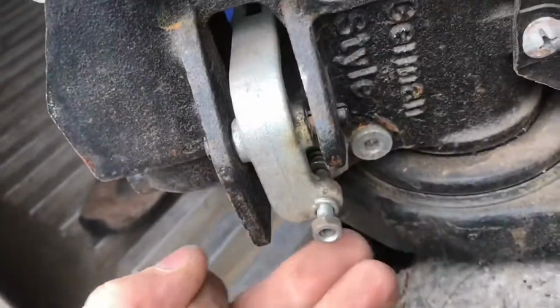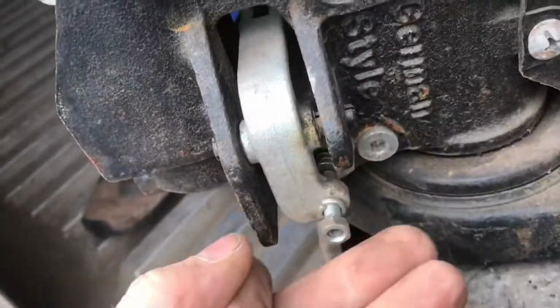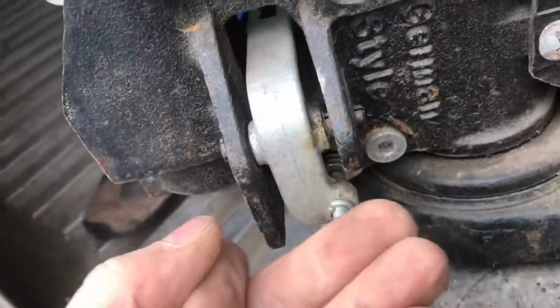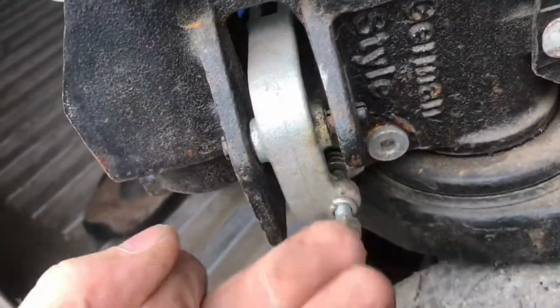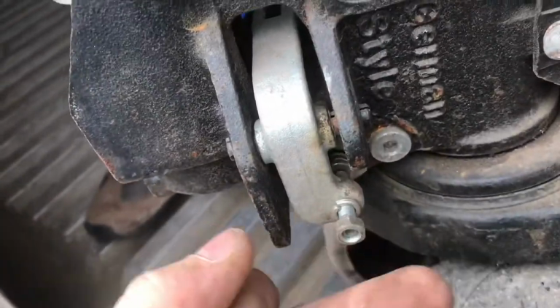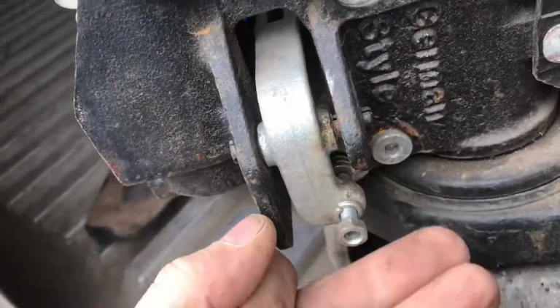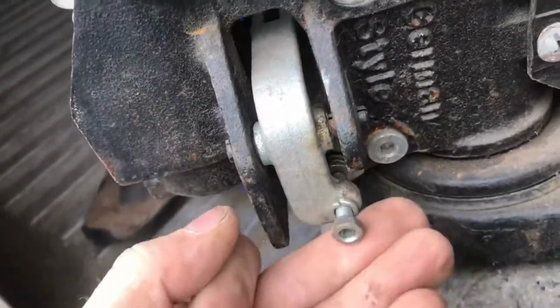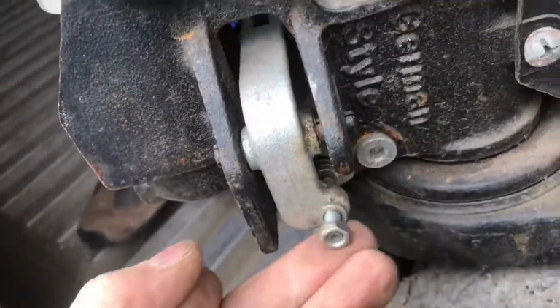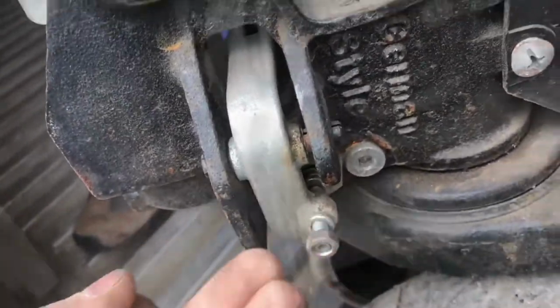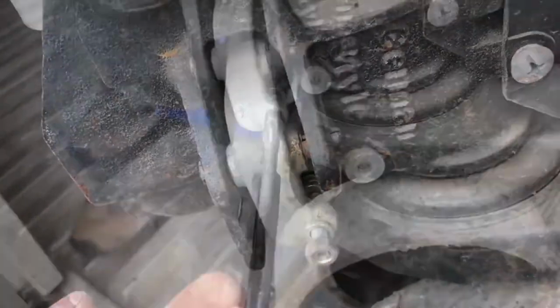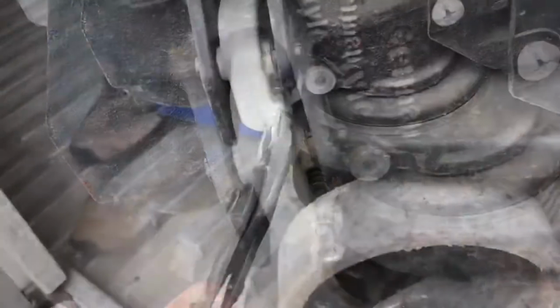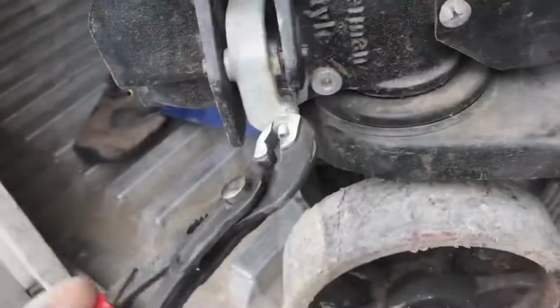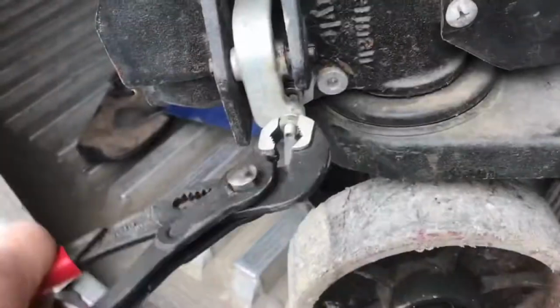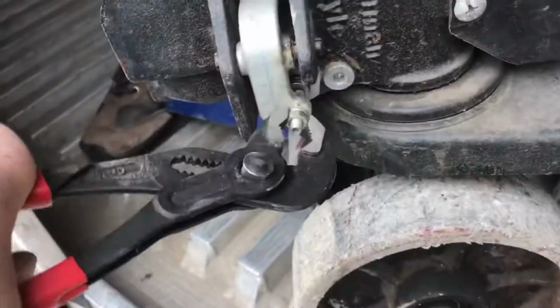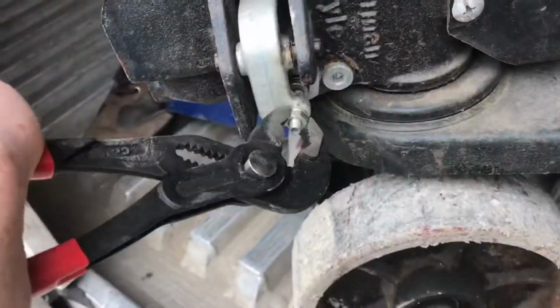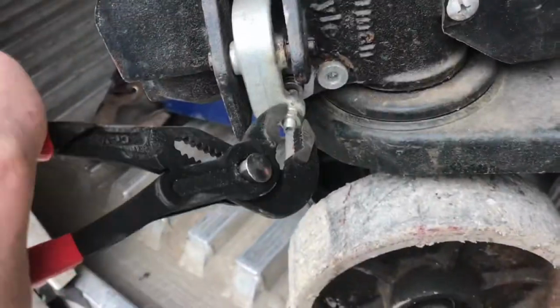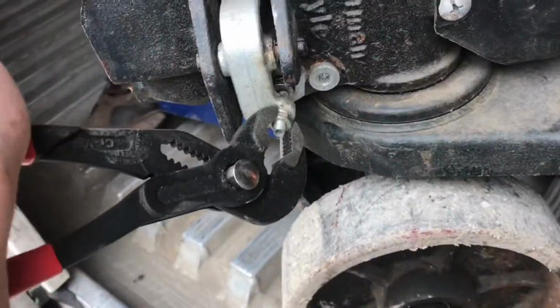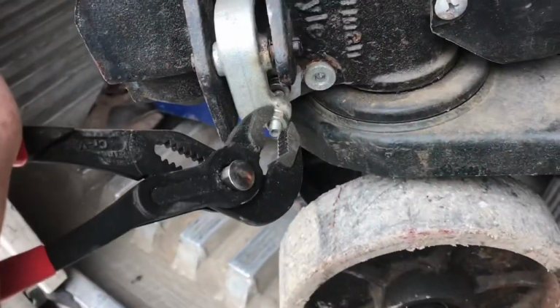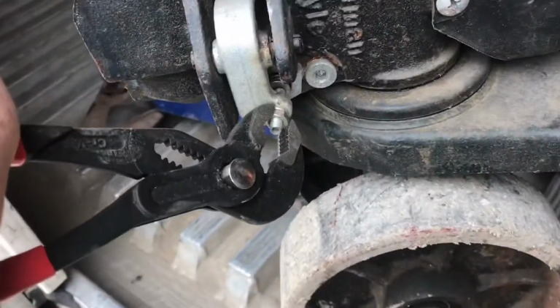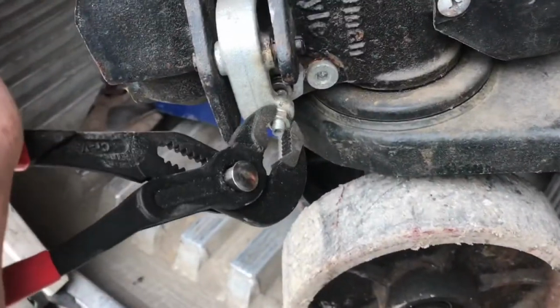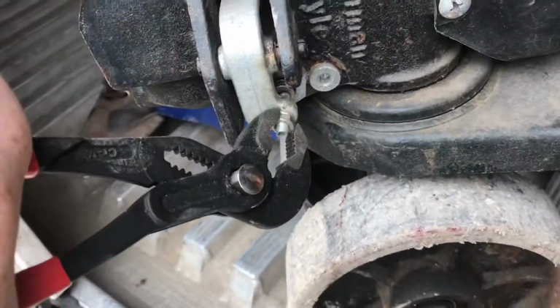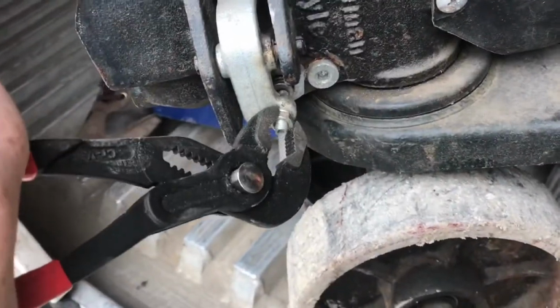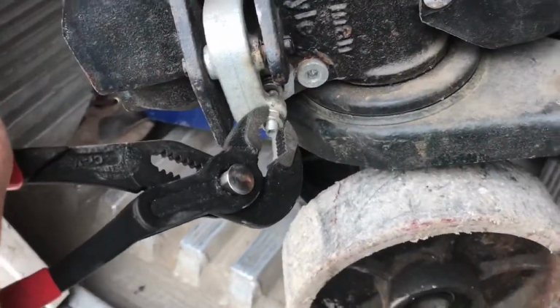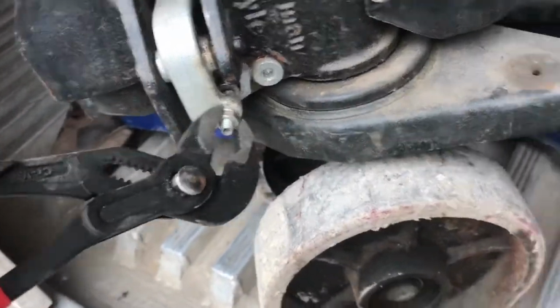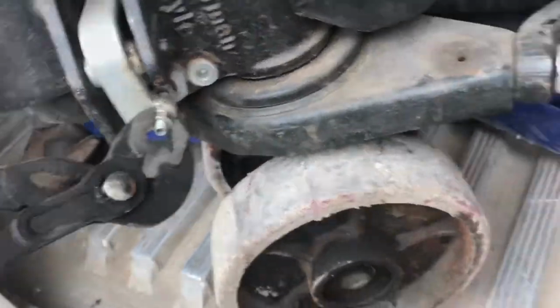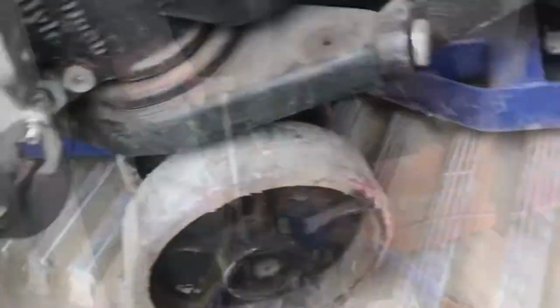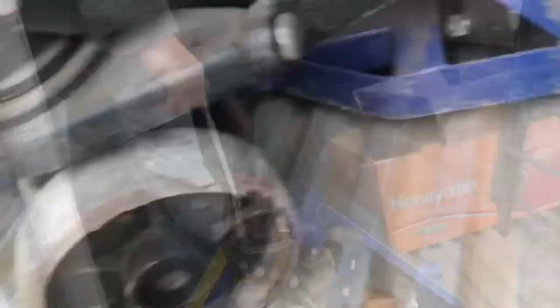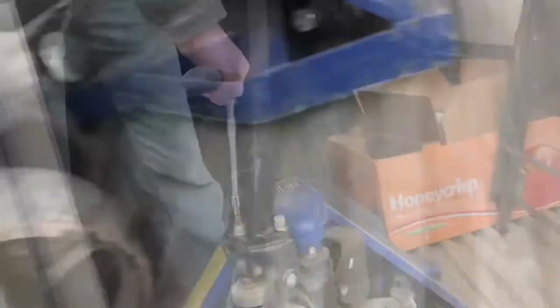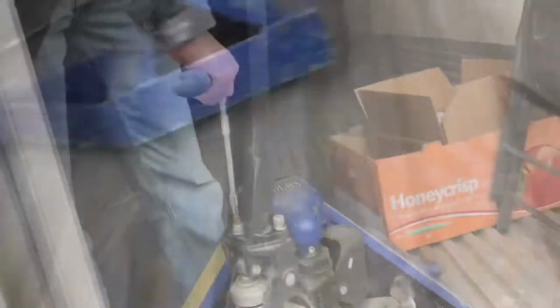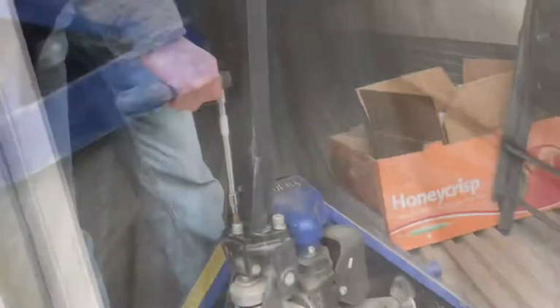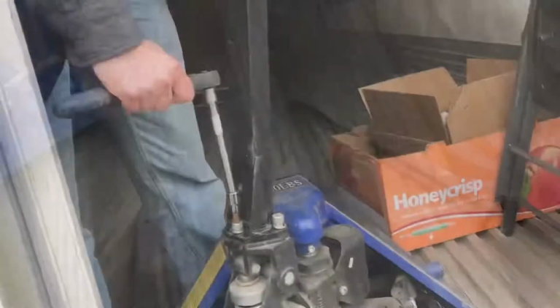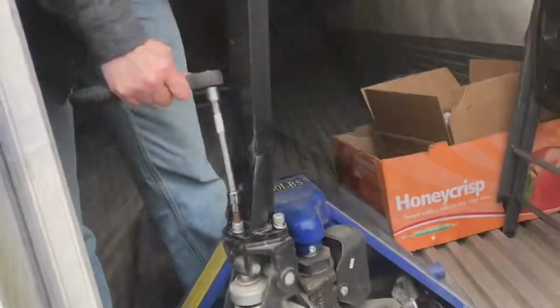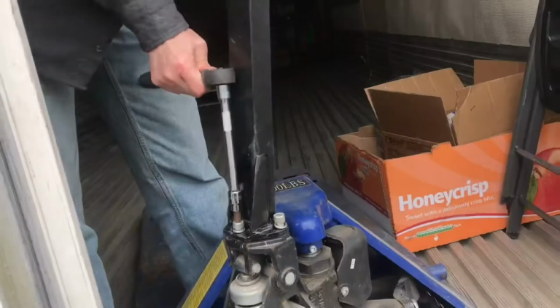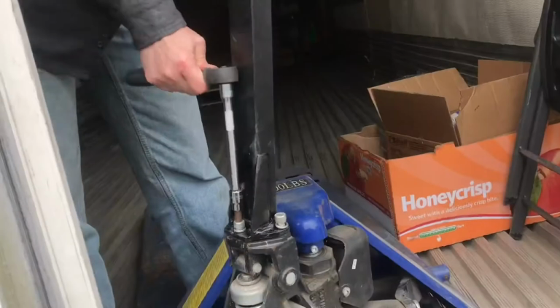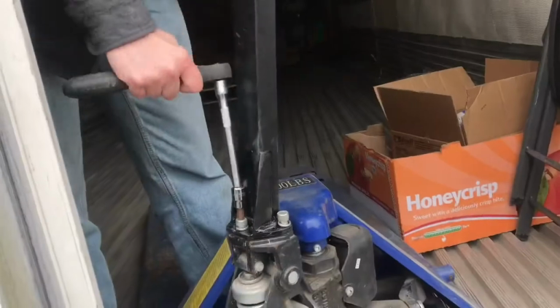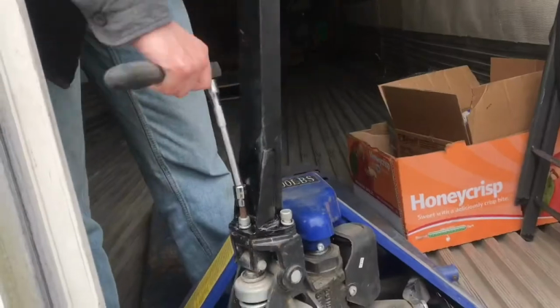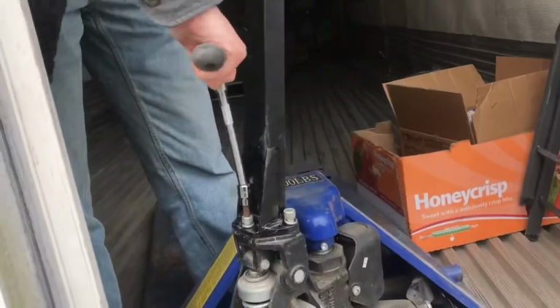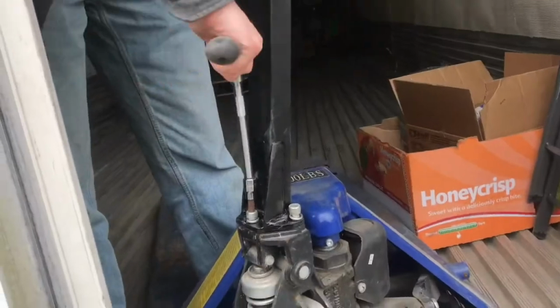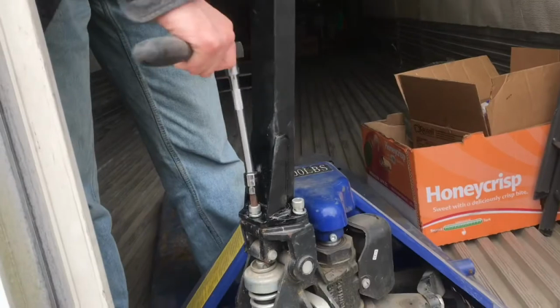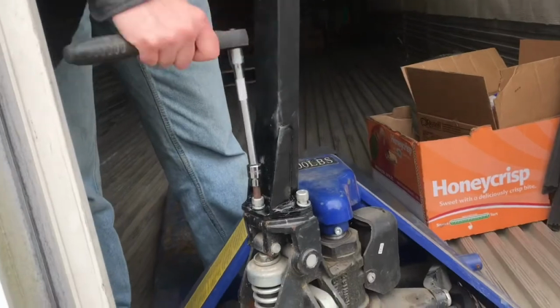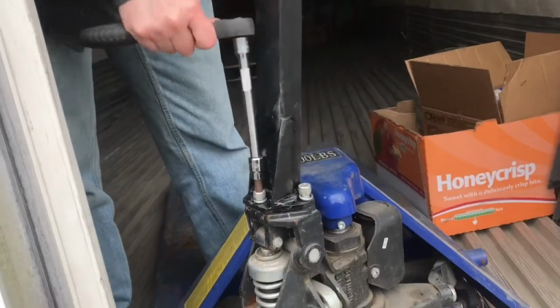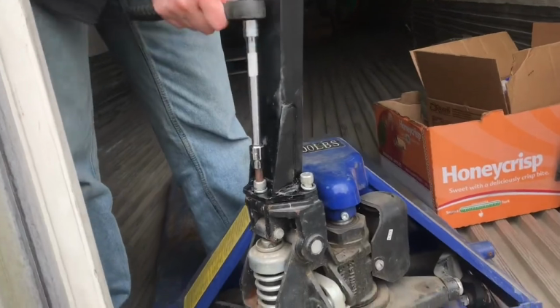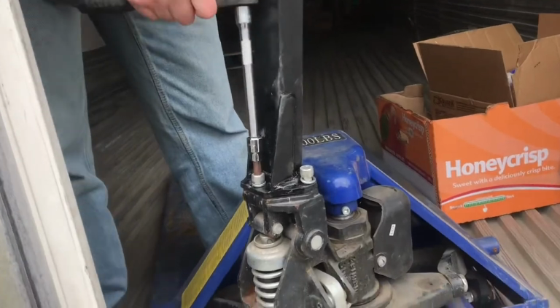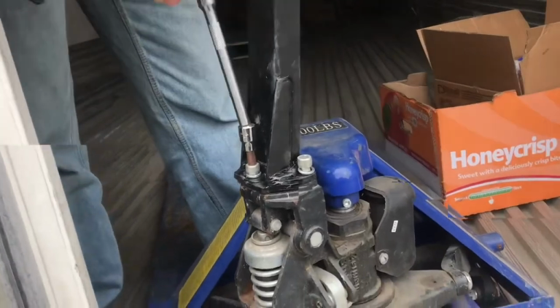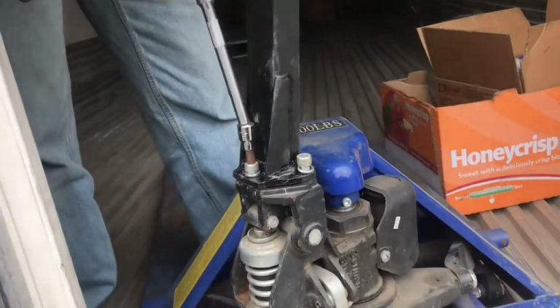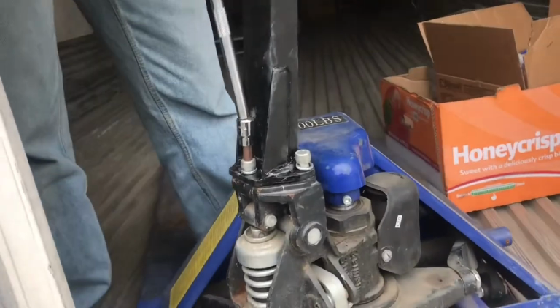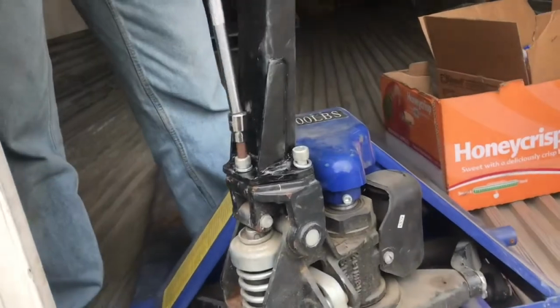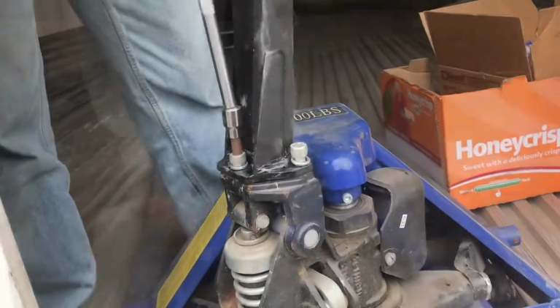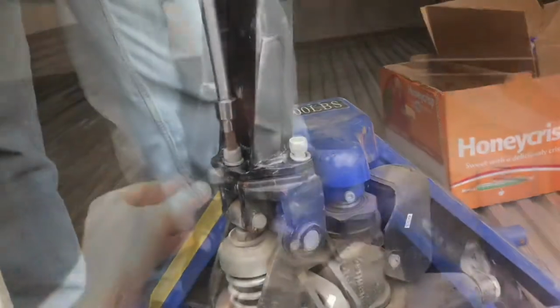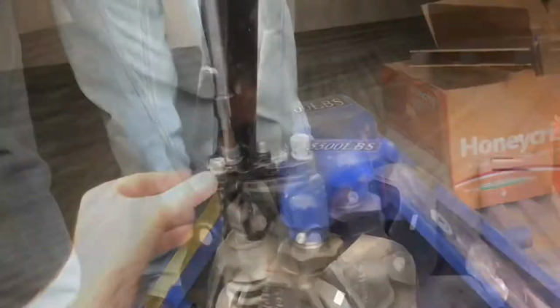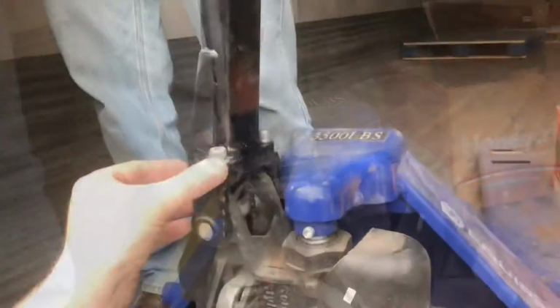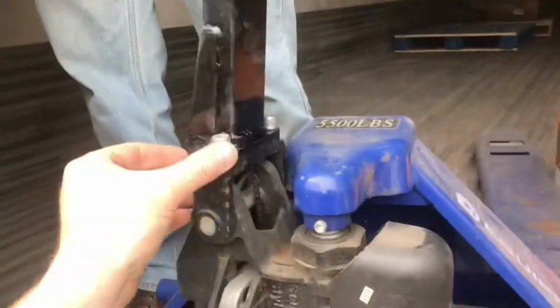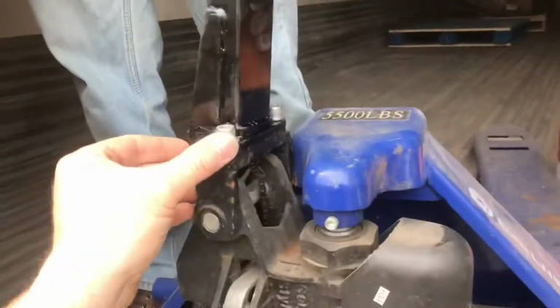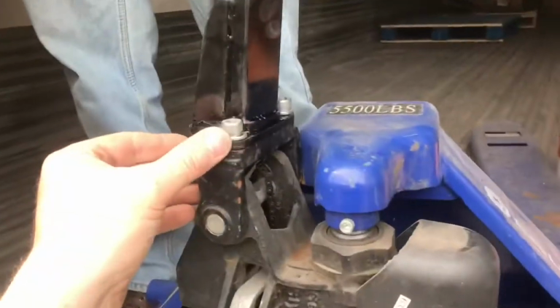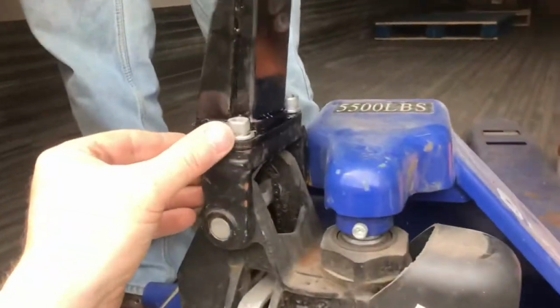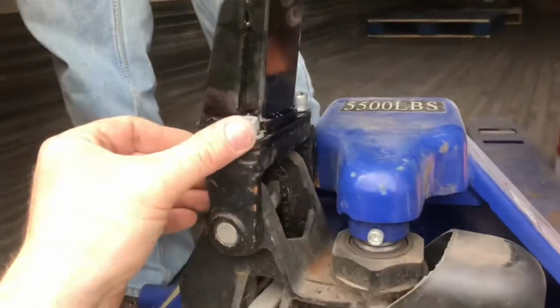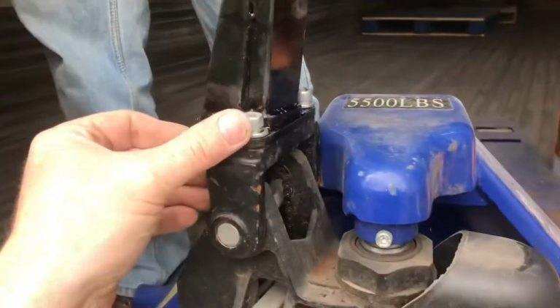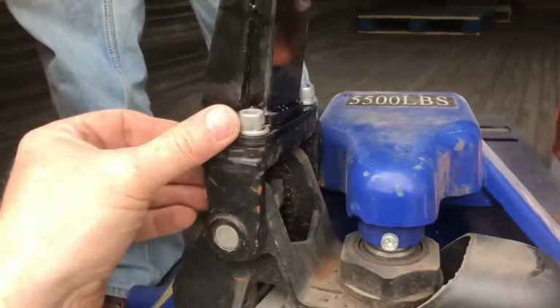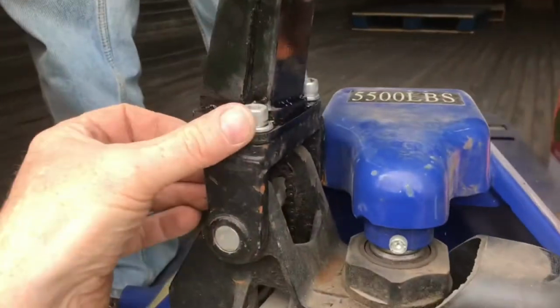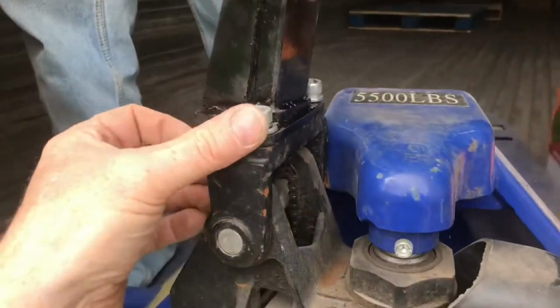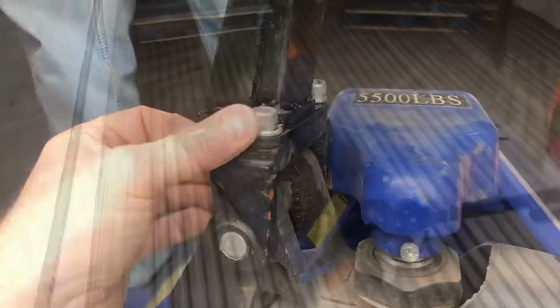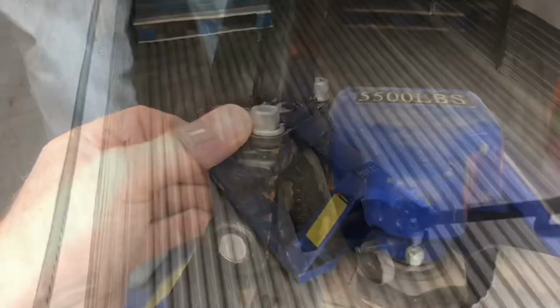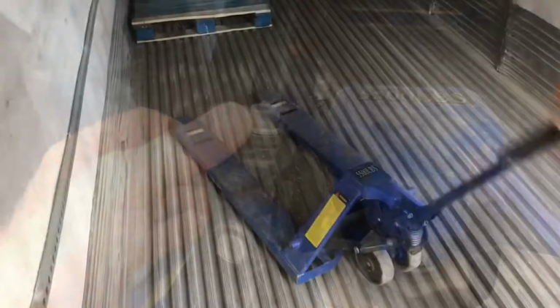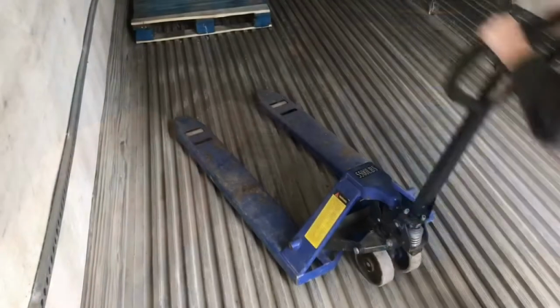Put the lock washer and a nut back on. Tighten up the three bolts on the handle and test the pallet jack to make sure it works as it should.